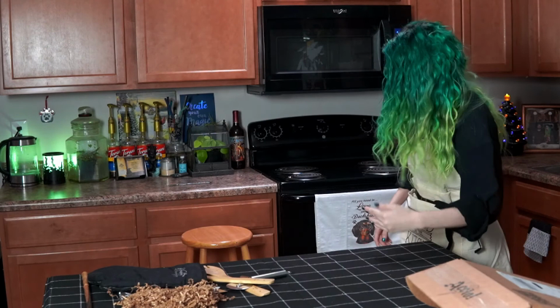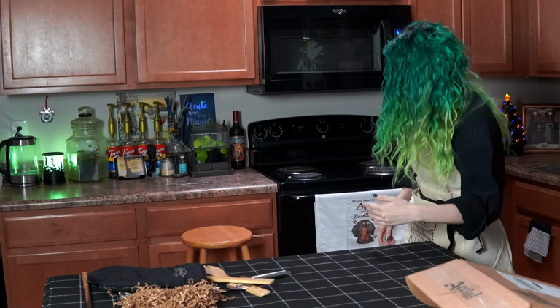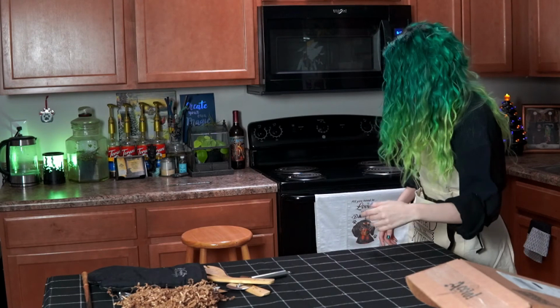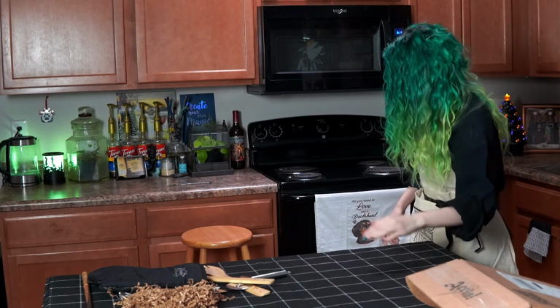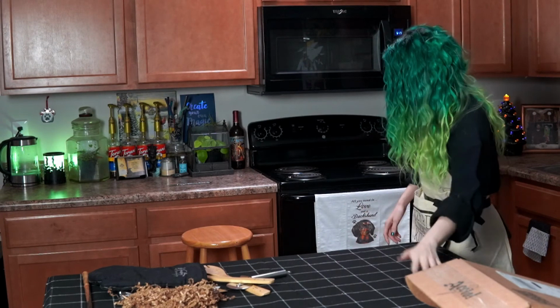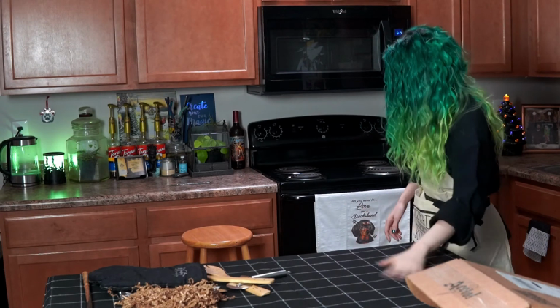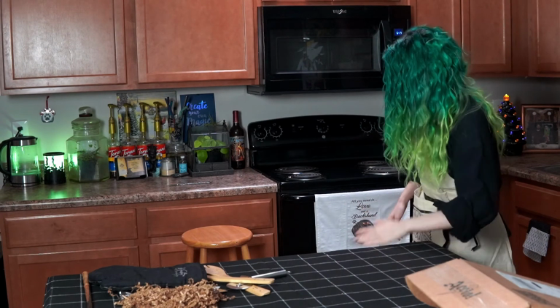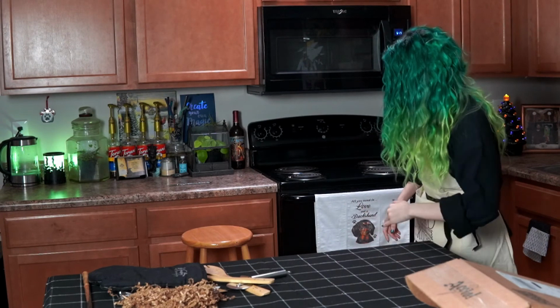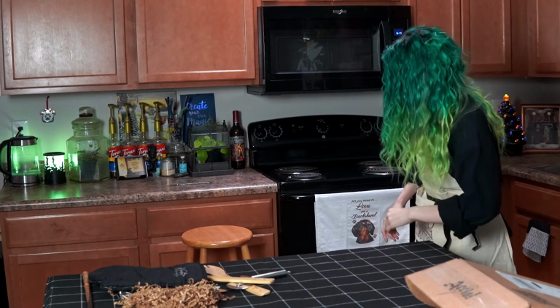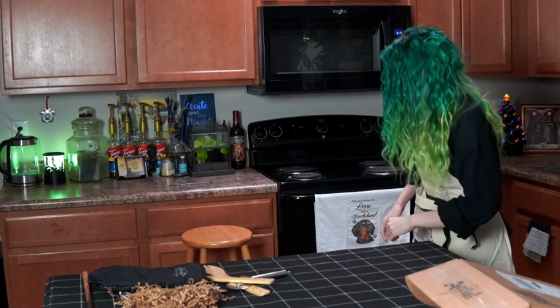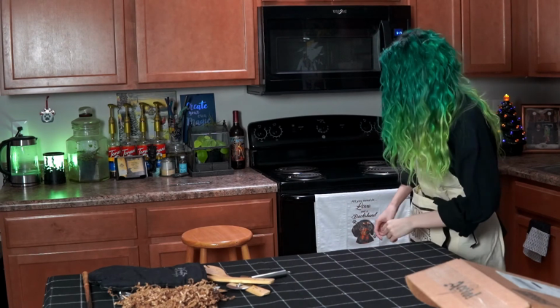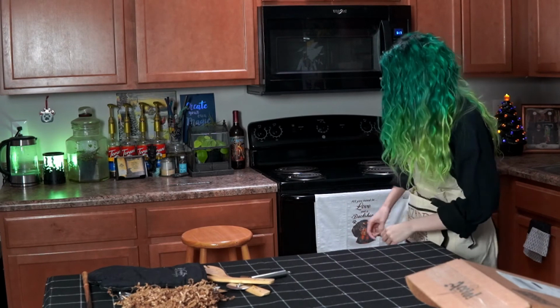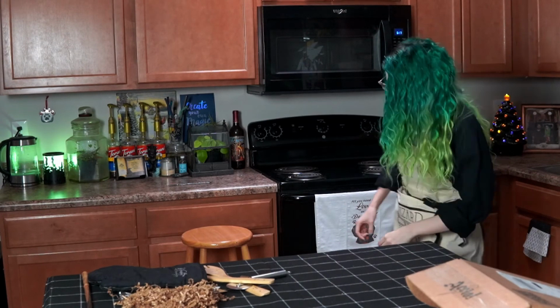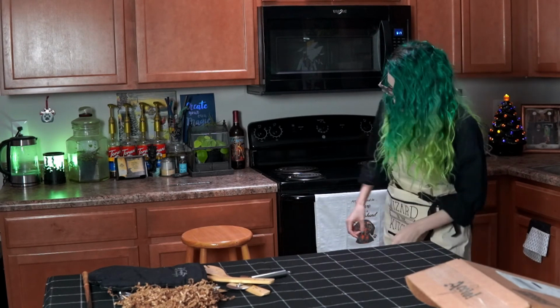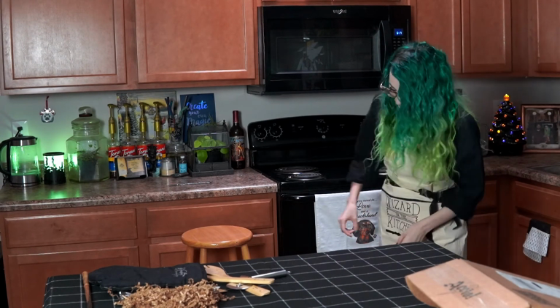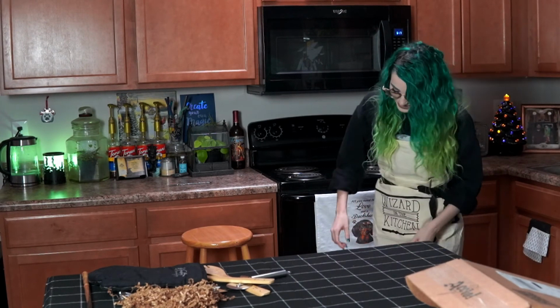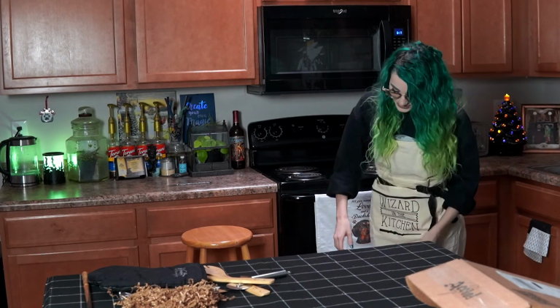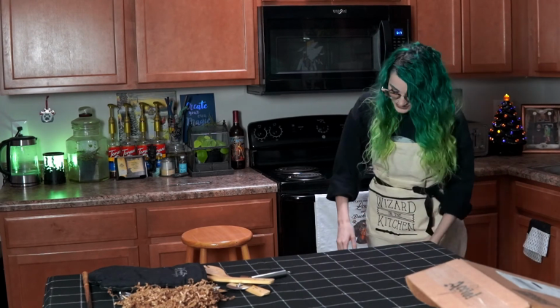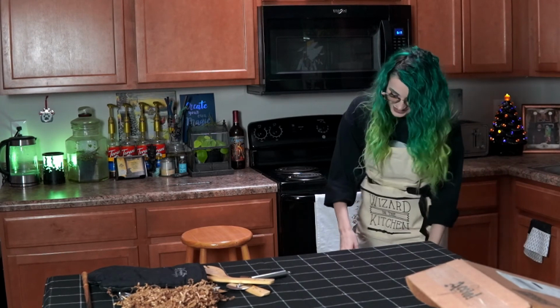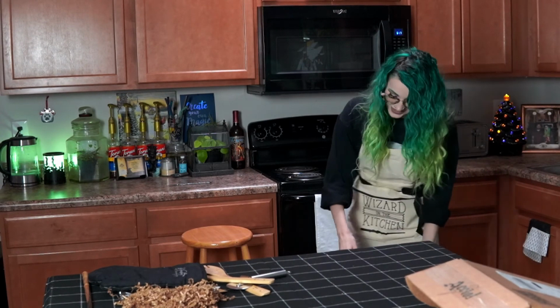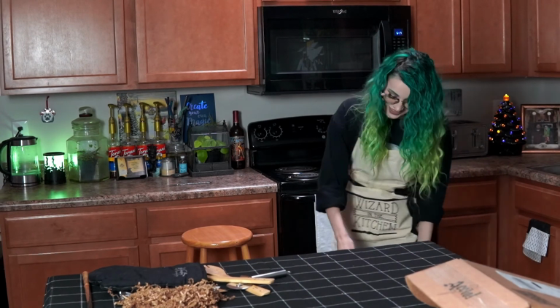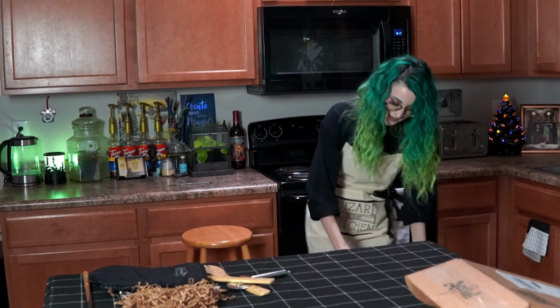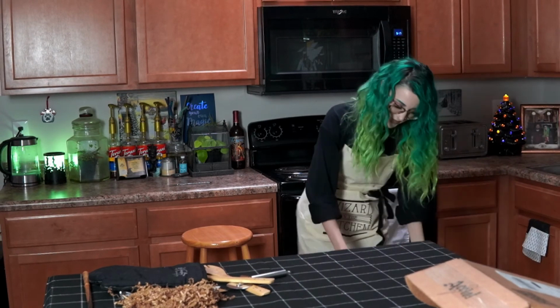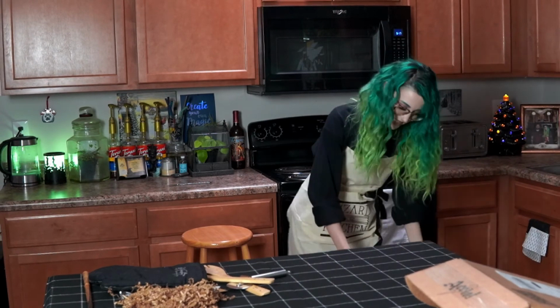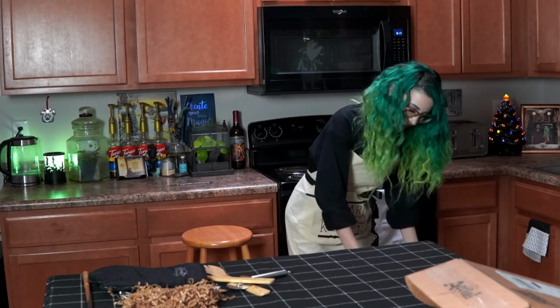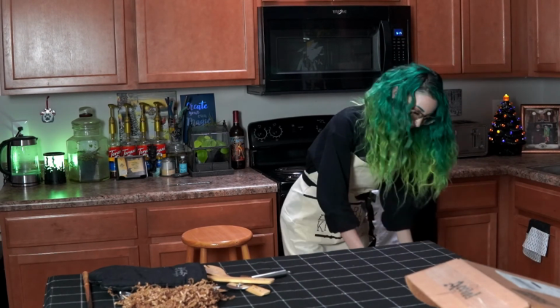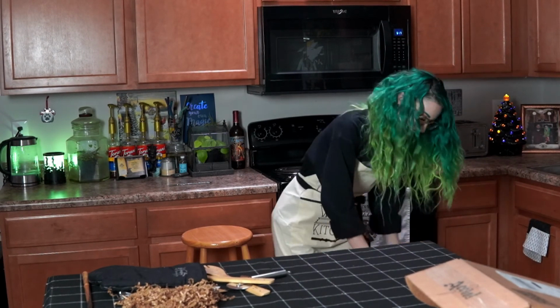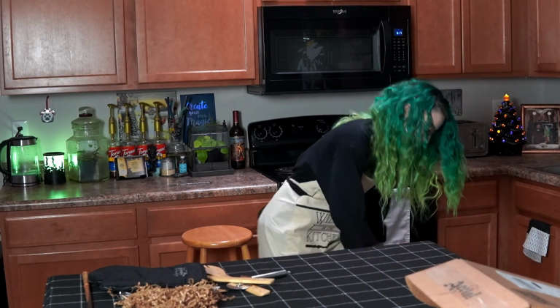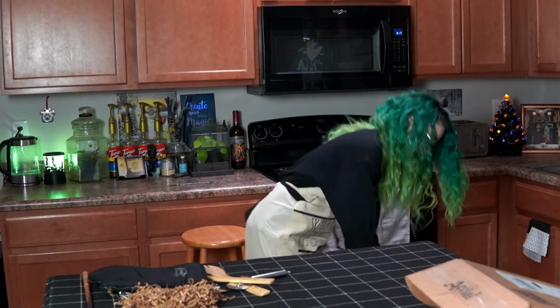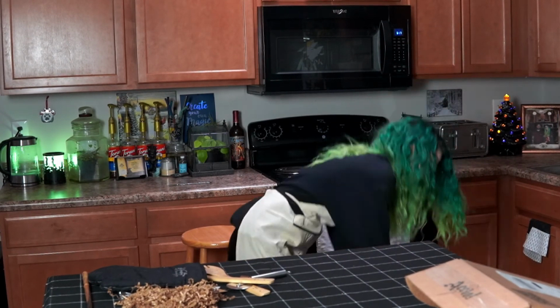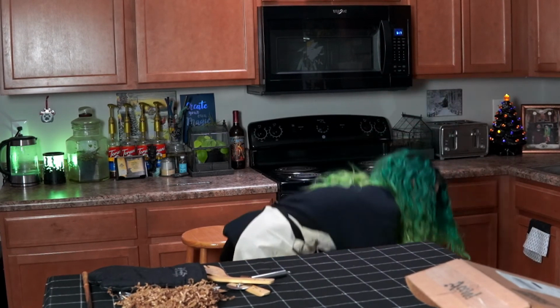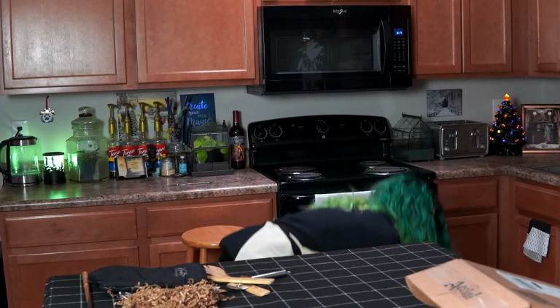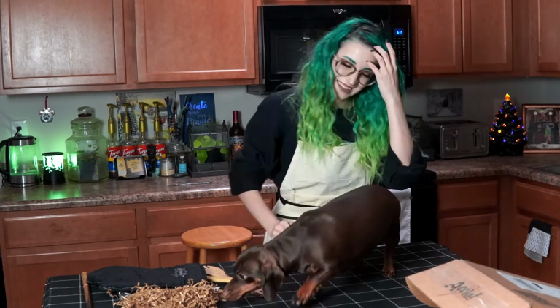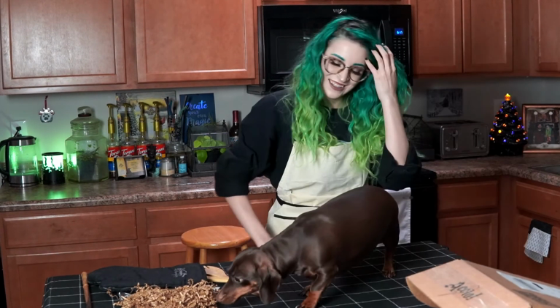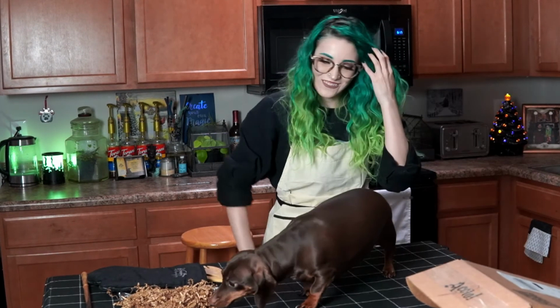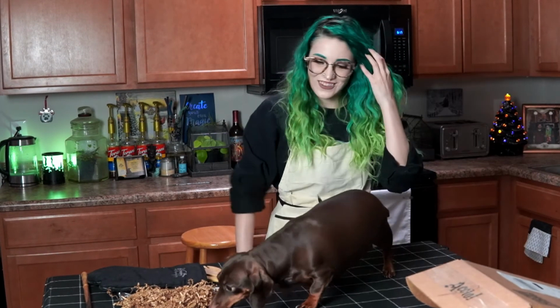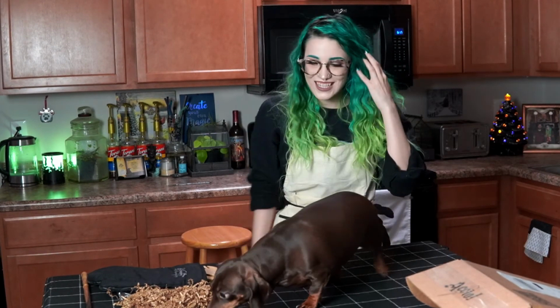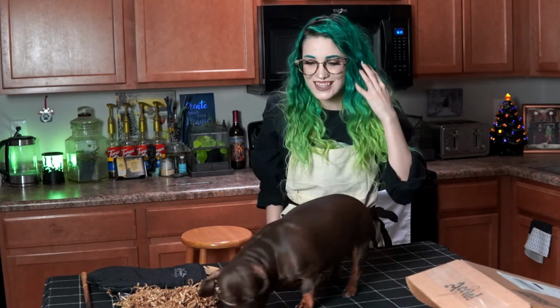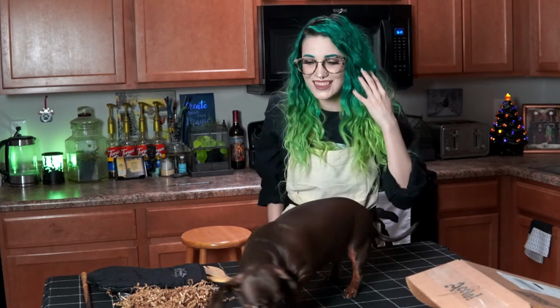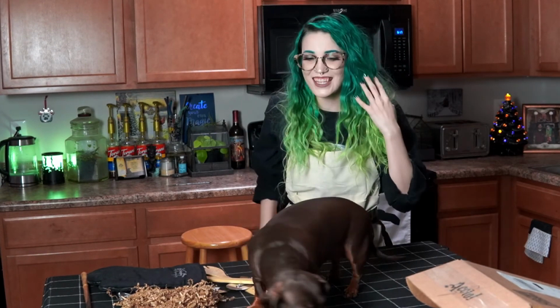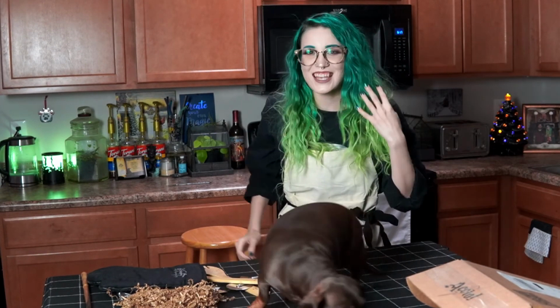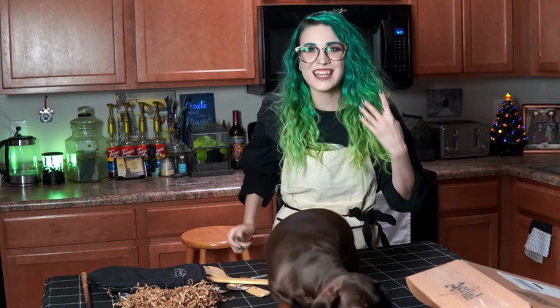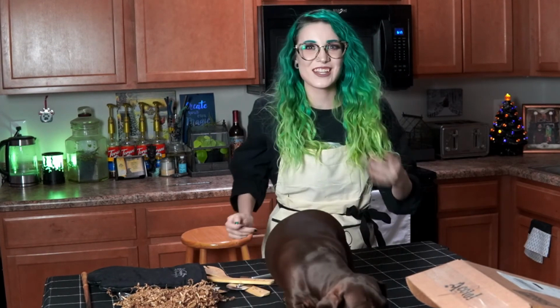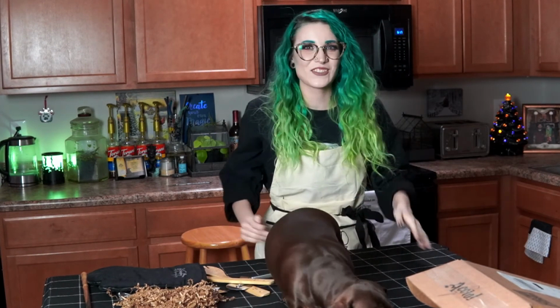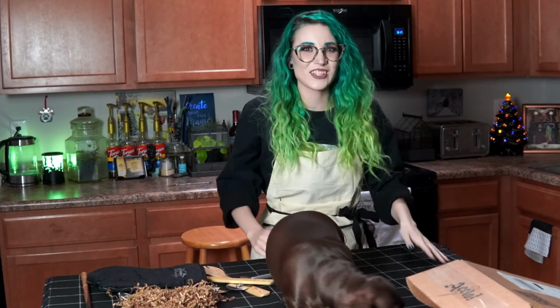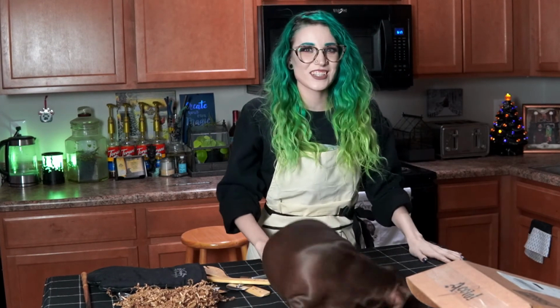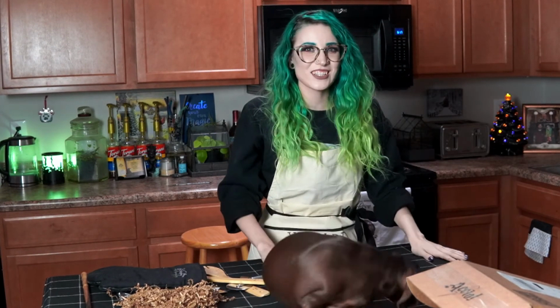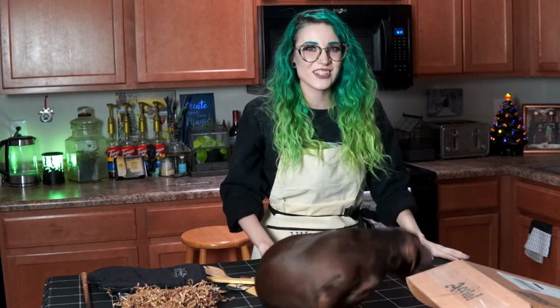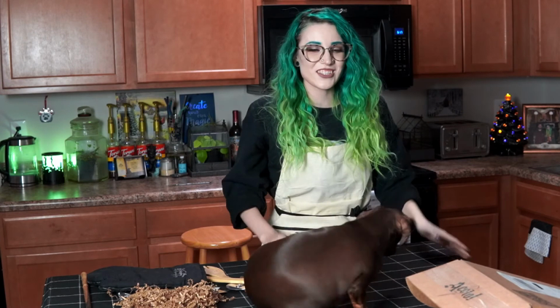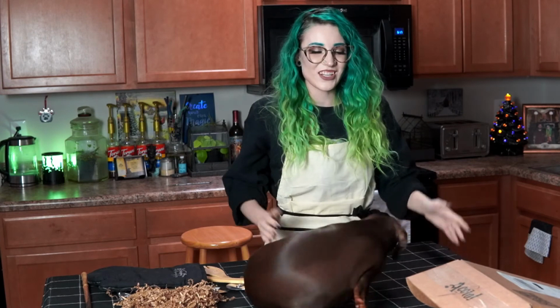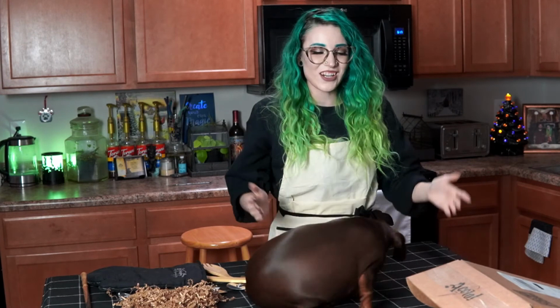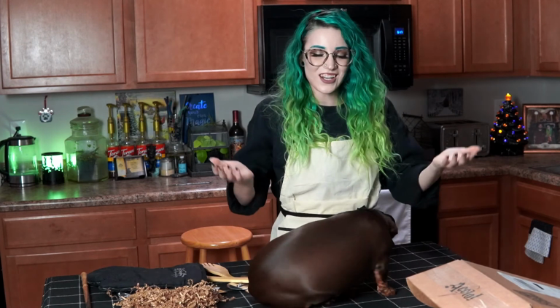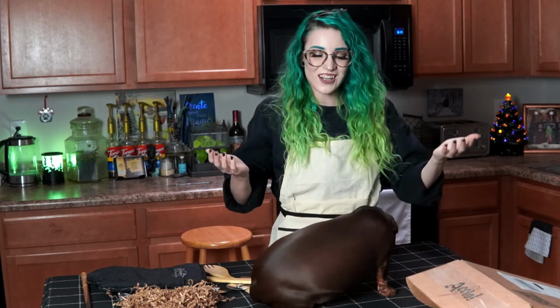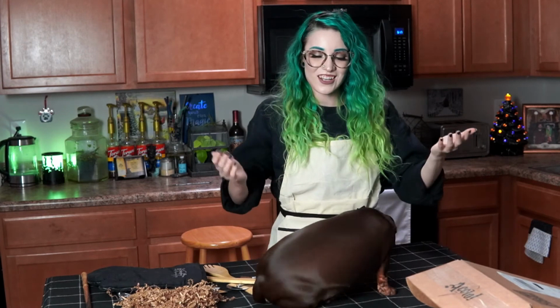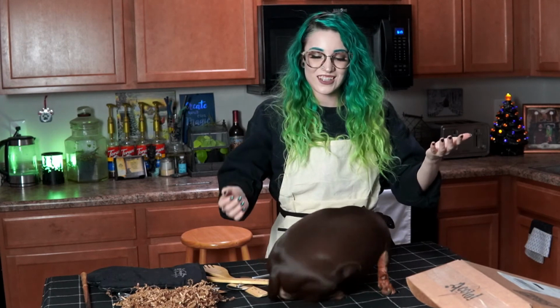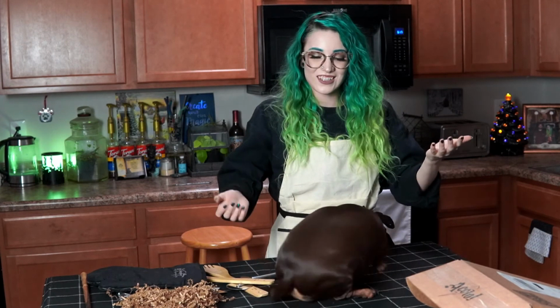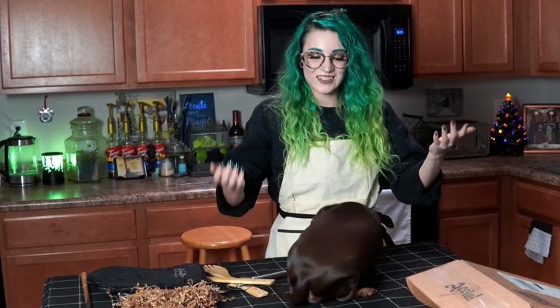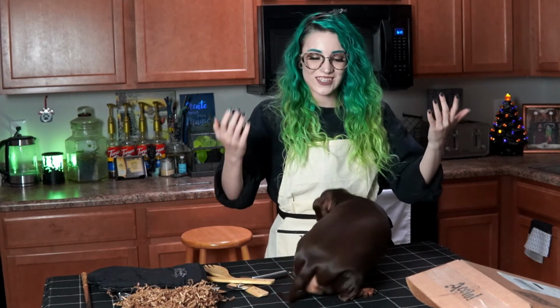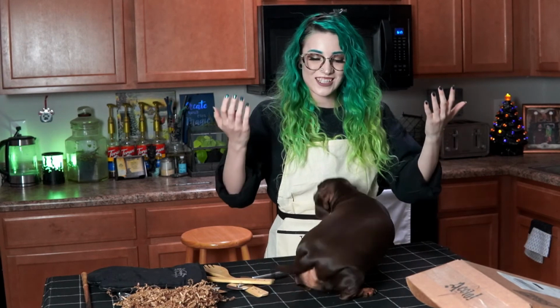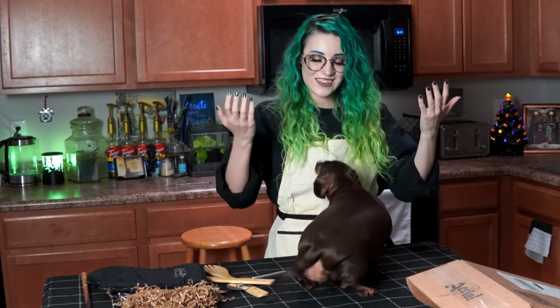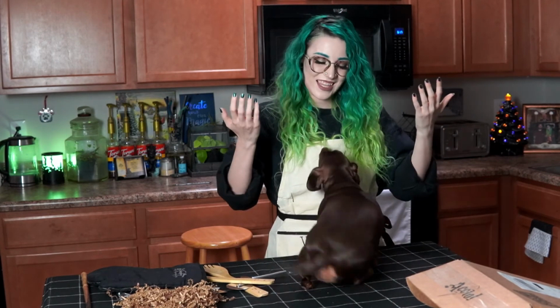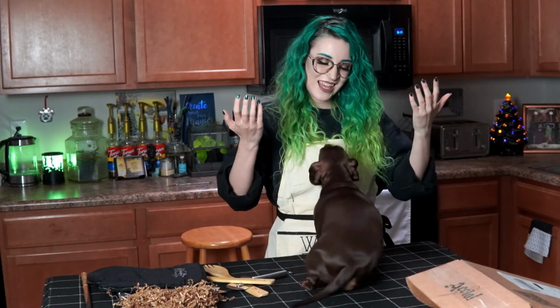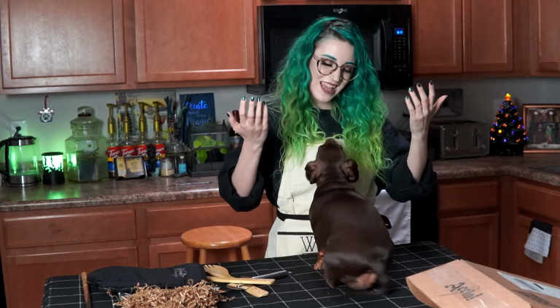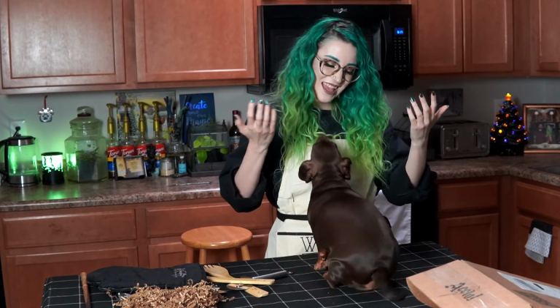Hey, you want up on the counter? Don't tell anybody. What do you think, Myrtle? What do you think?